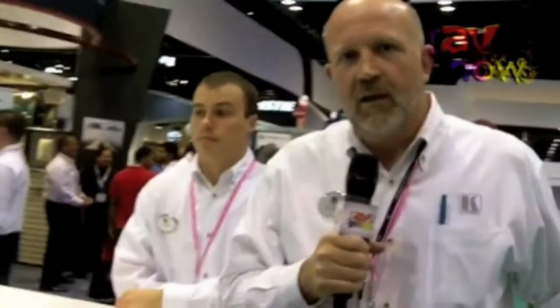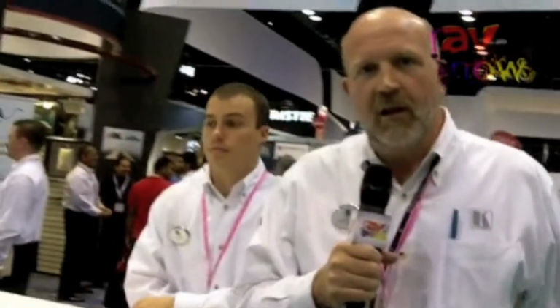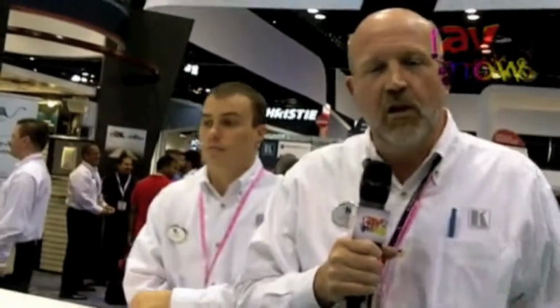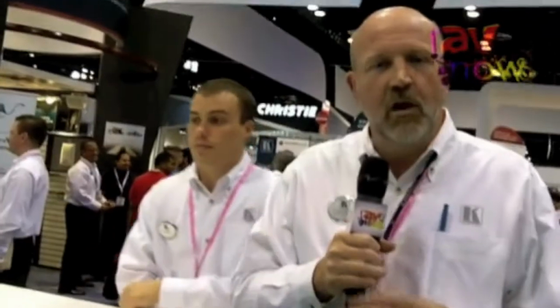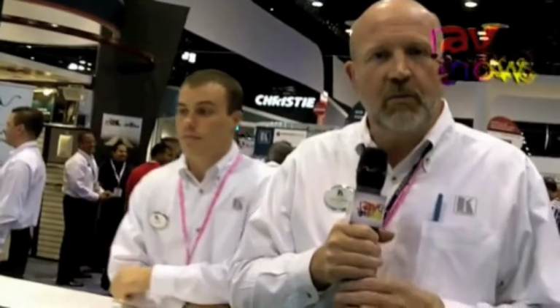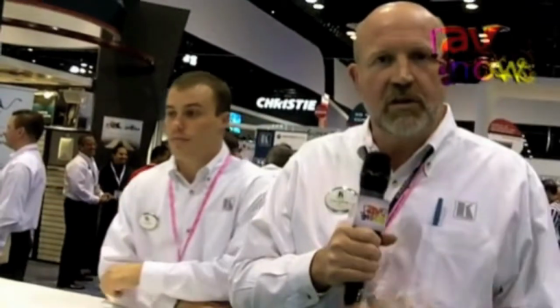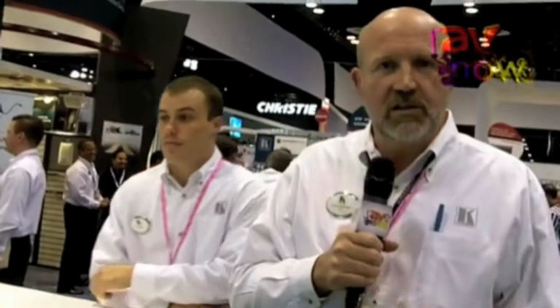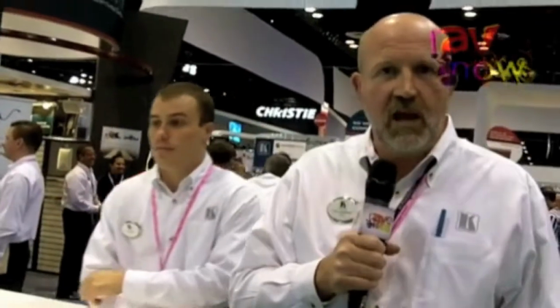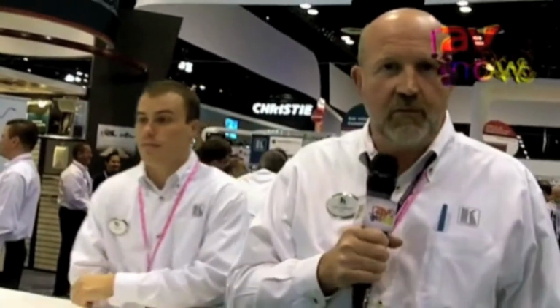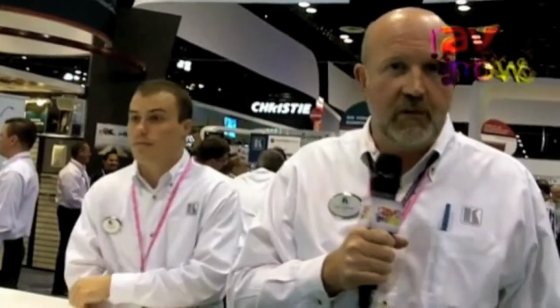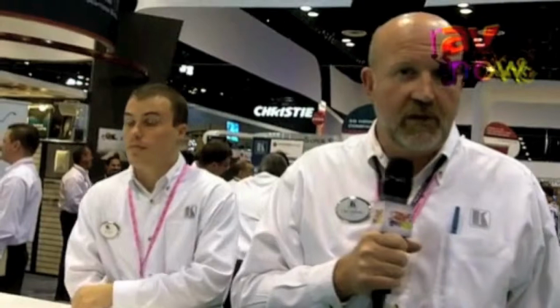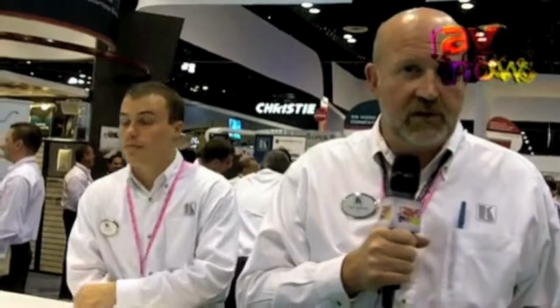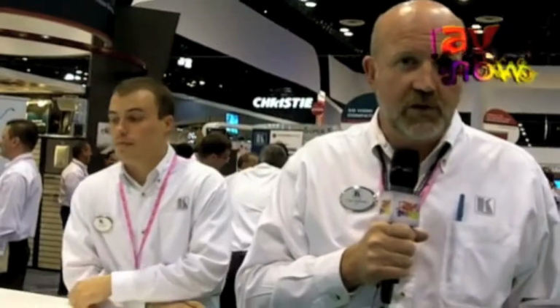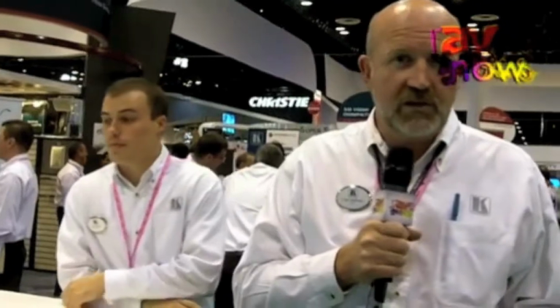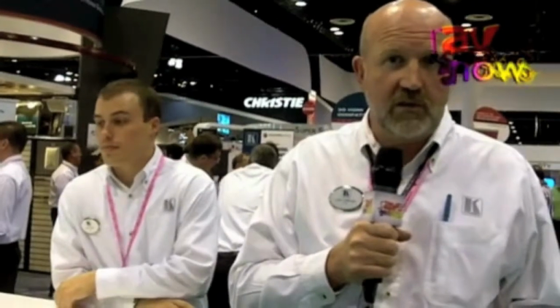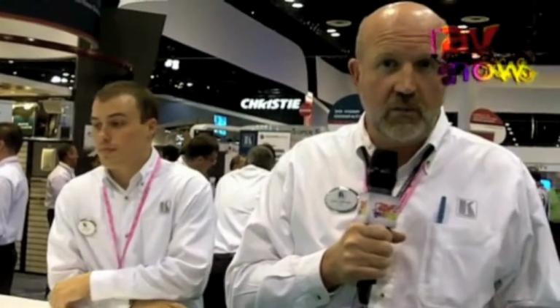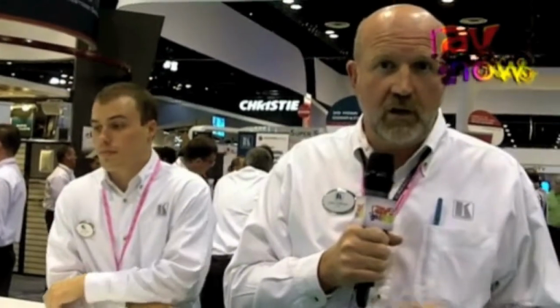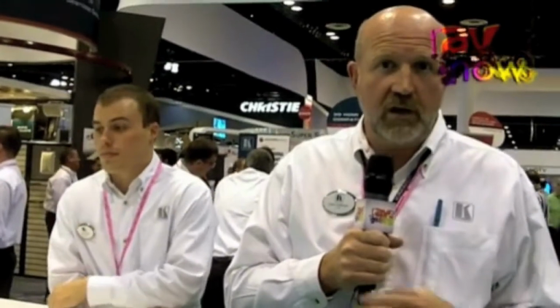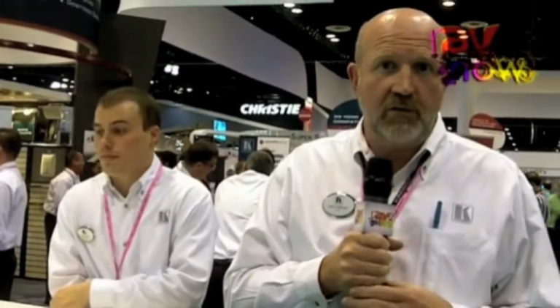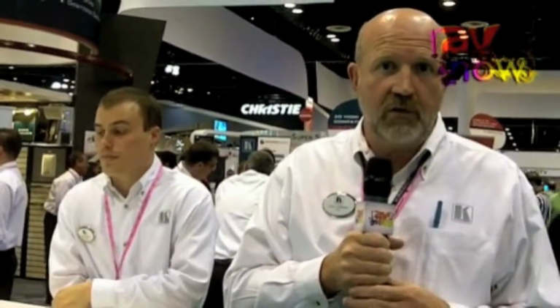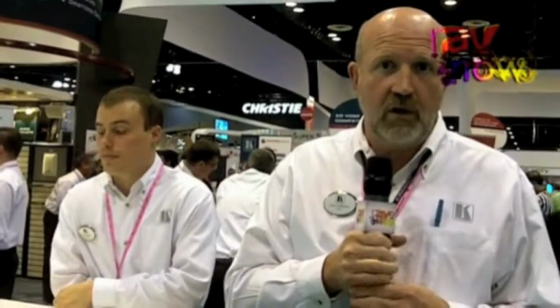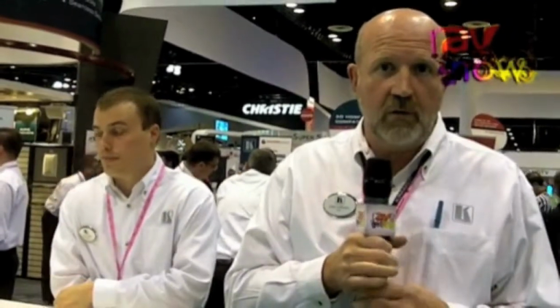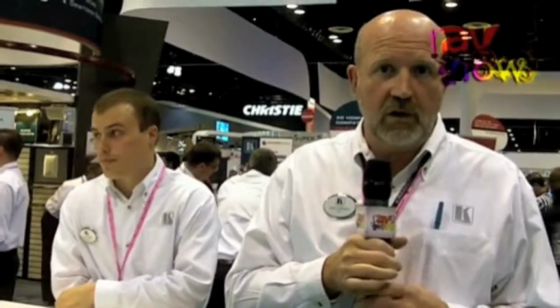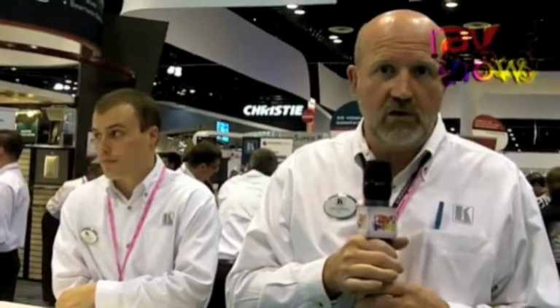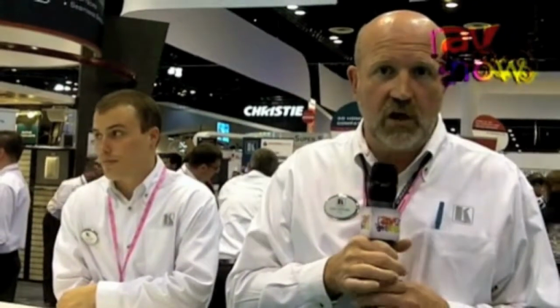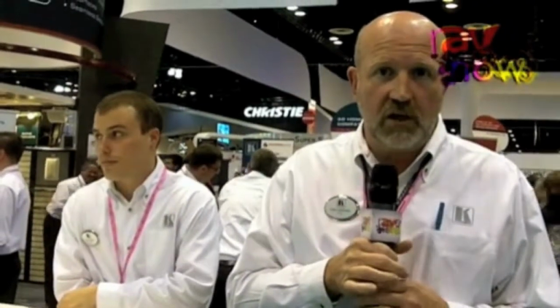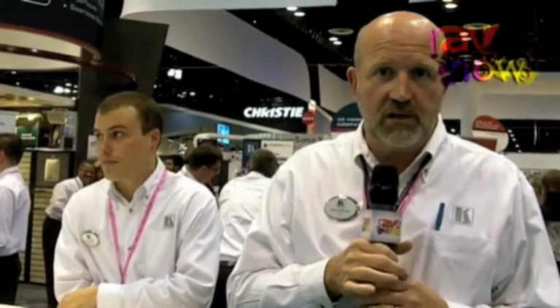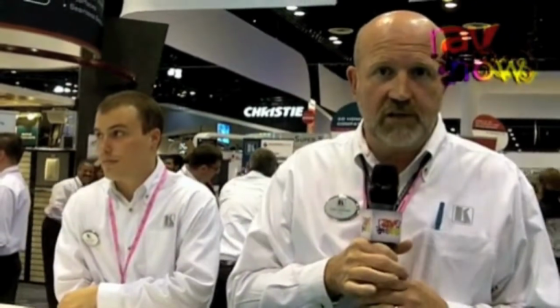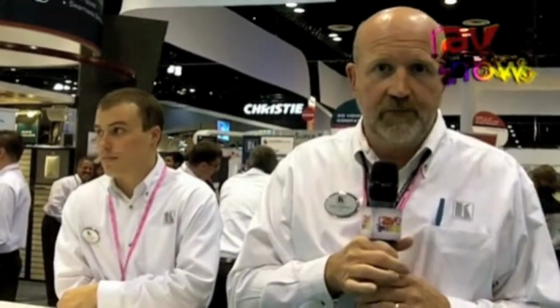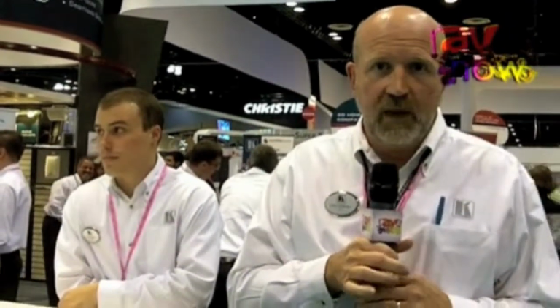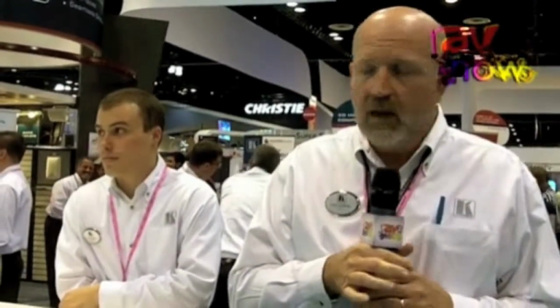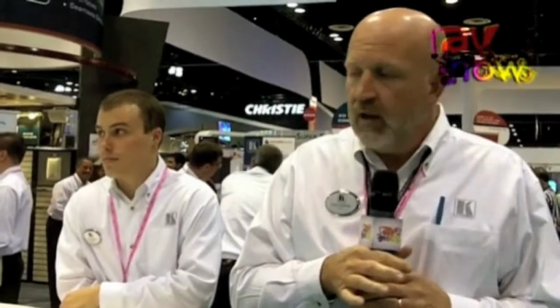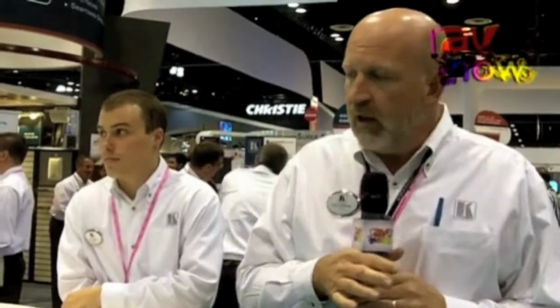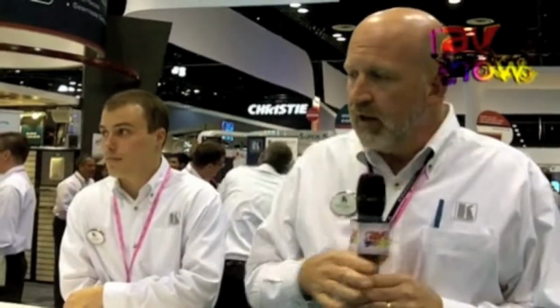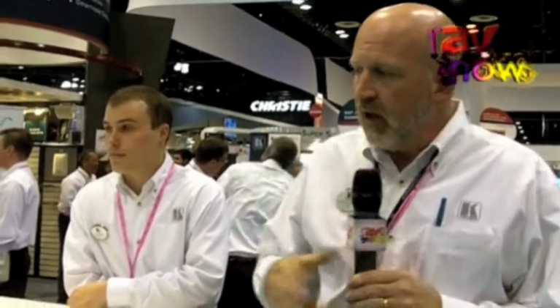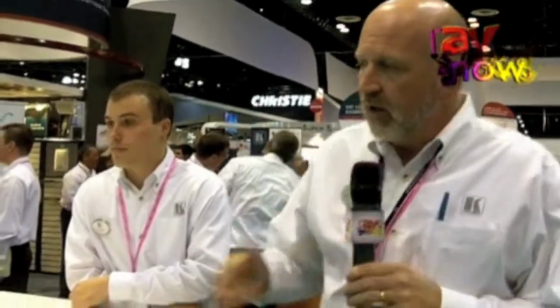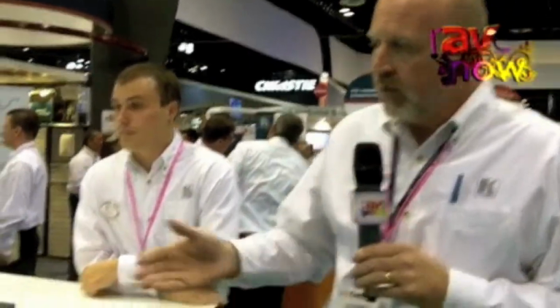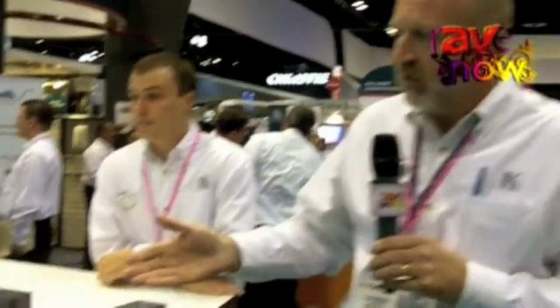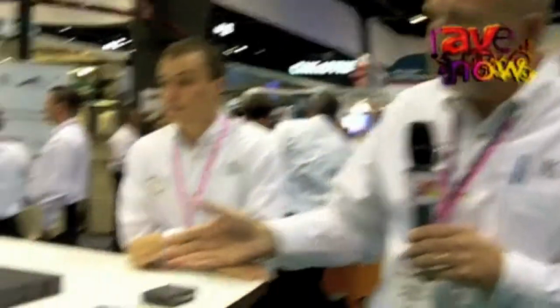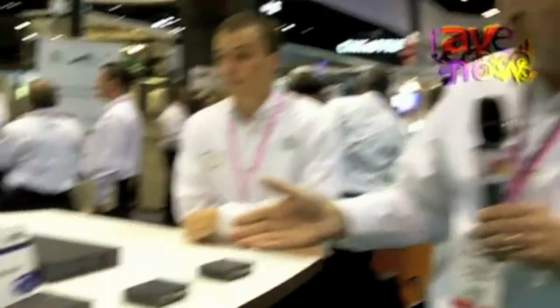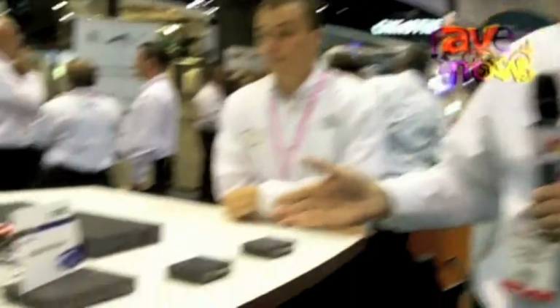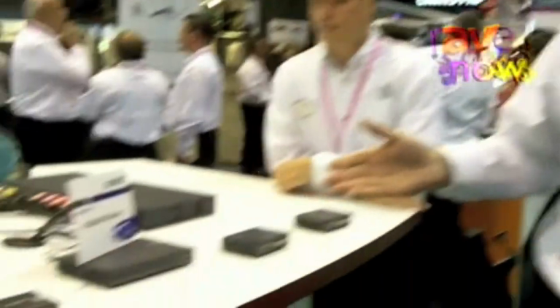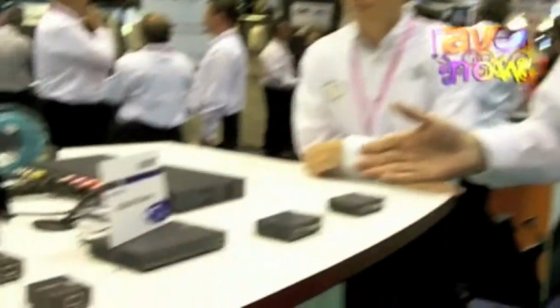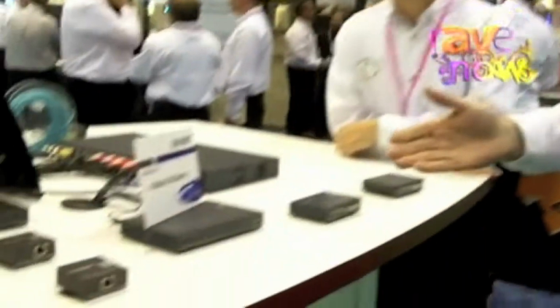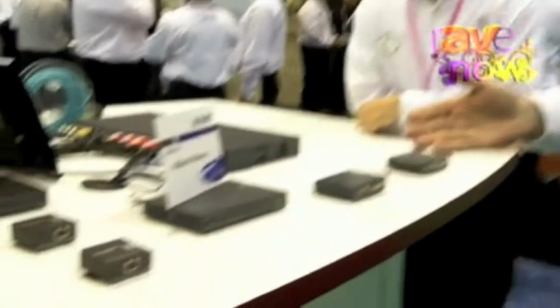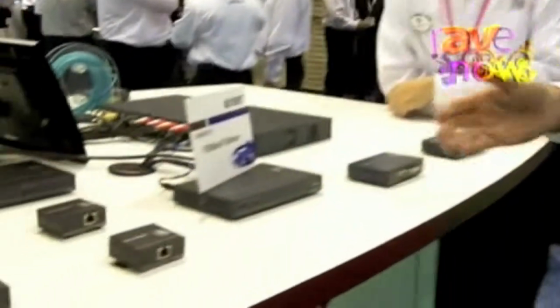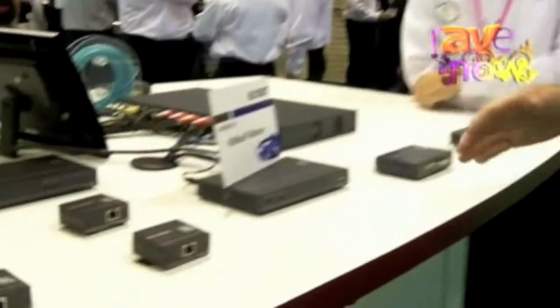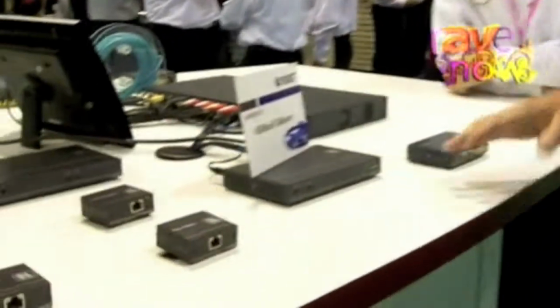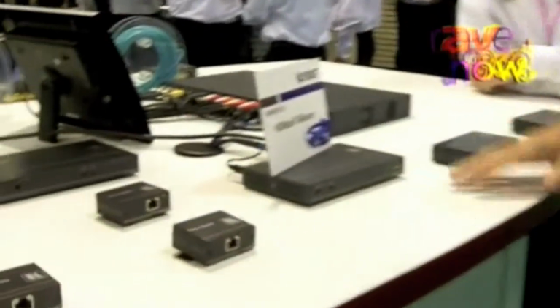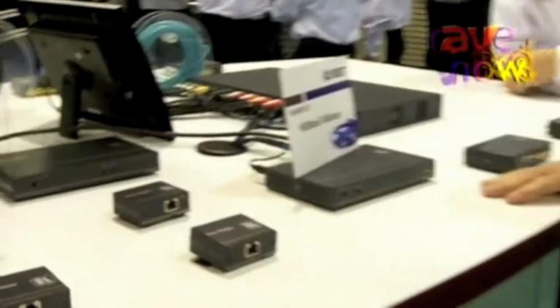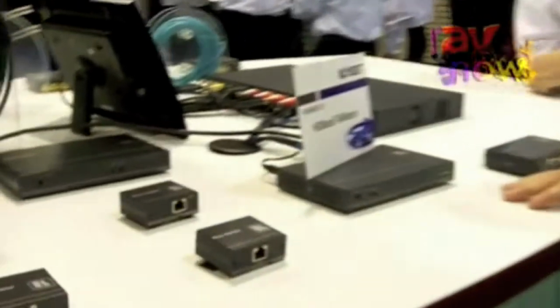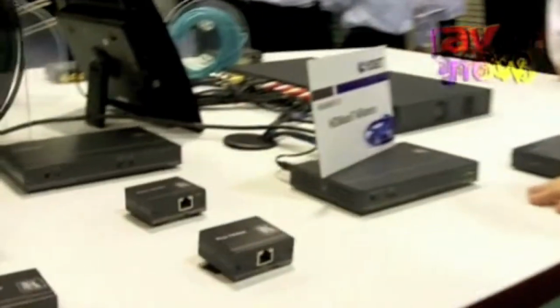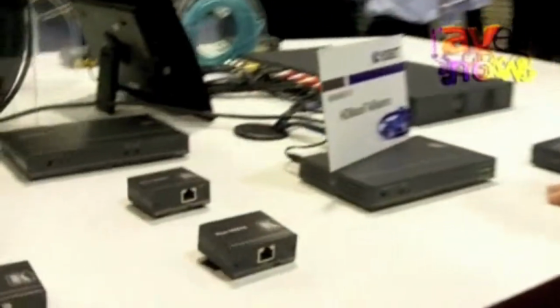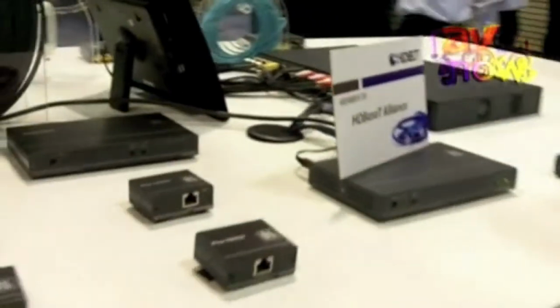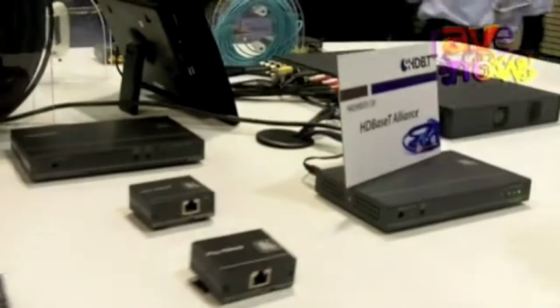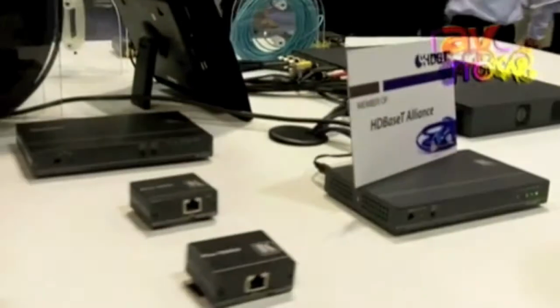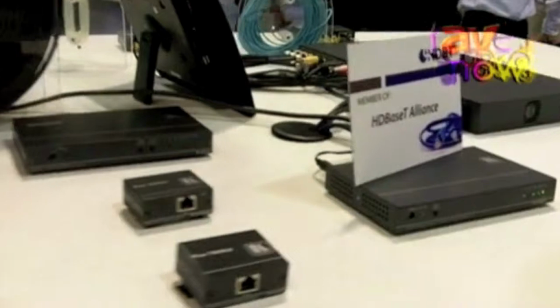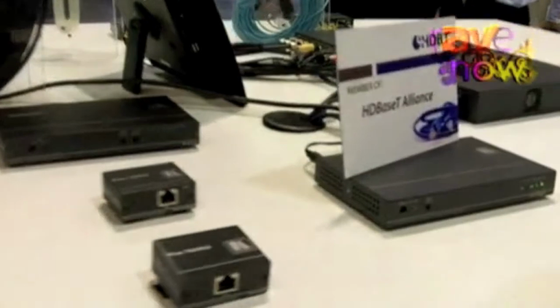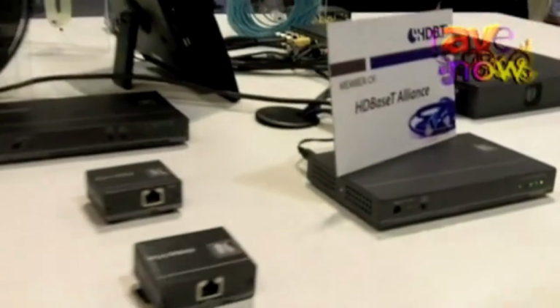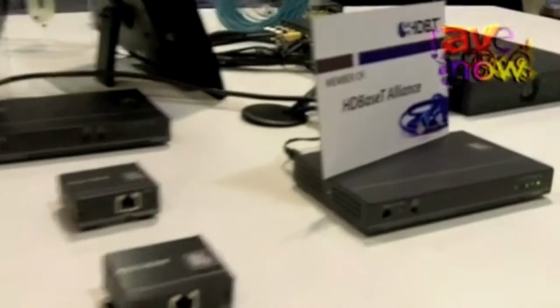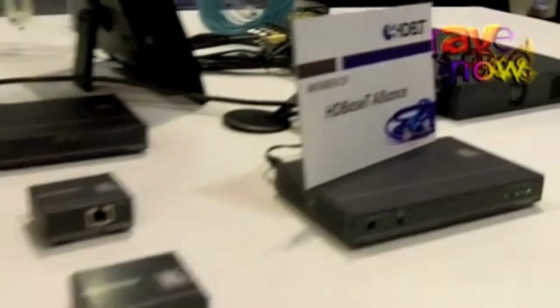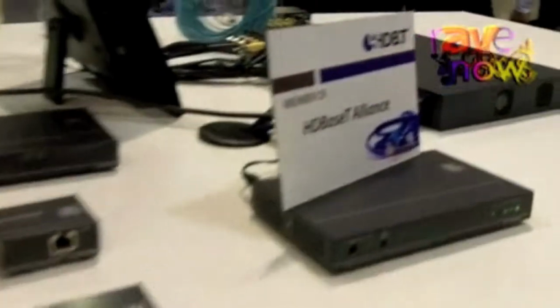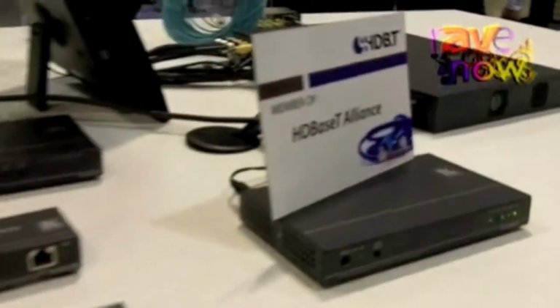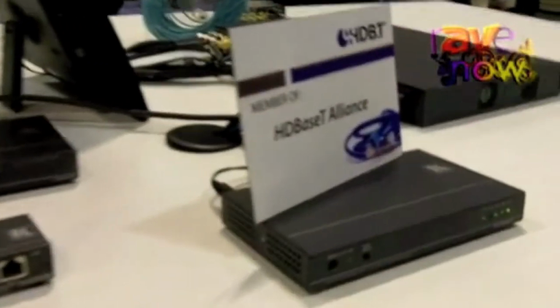Hello, I'm Clint Hoffman, Vice President of Marketing for Kramer Electronics, and now I'd like to talk to you a little bit about our HD Base-T products.